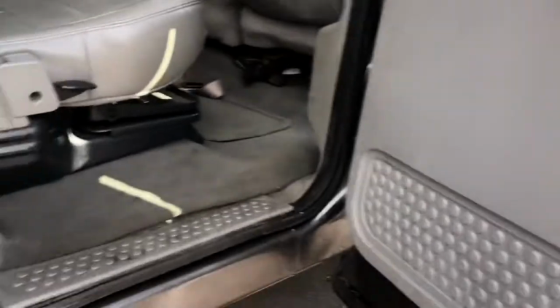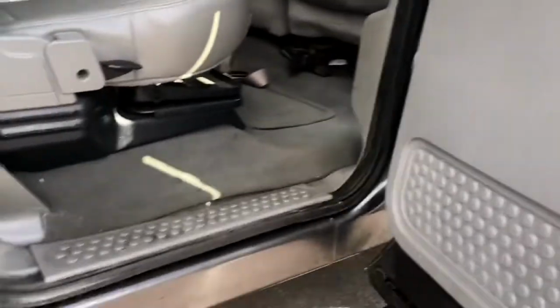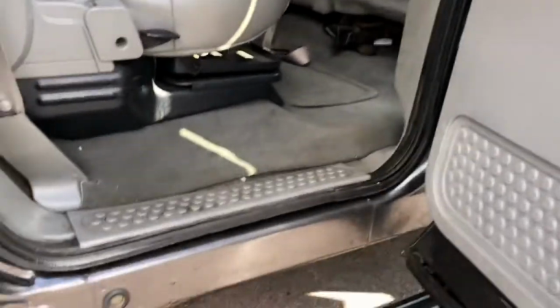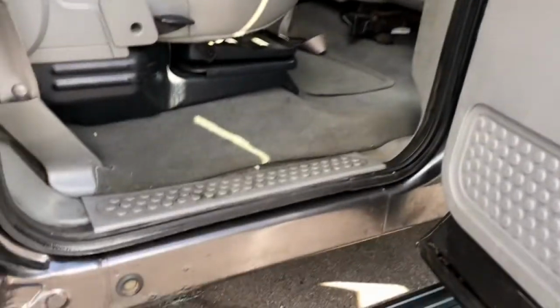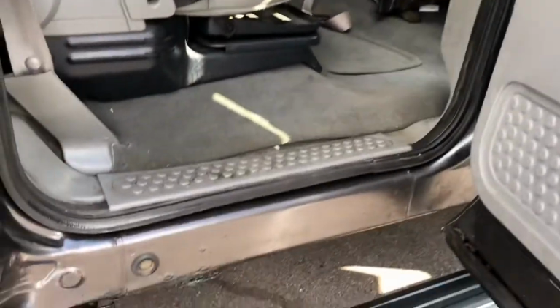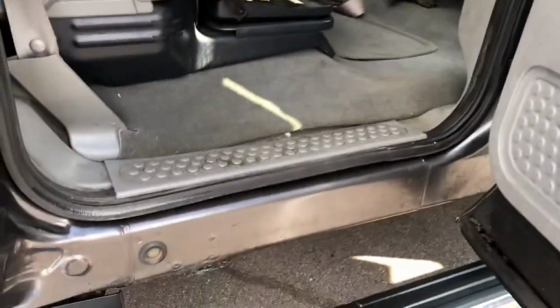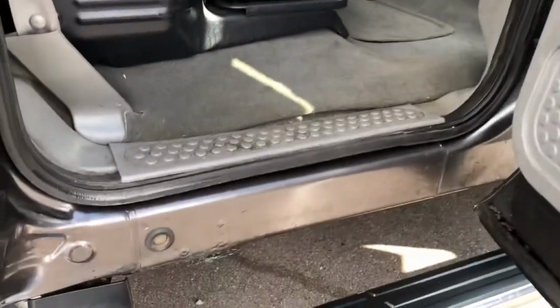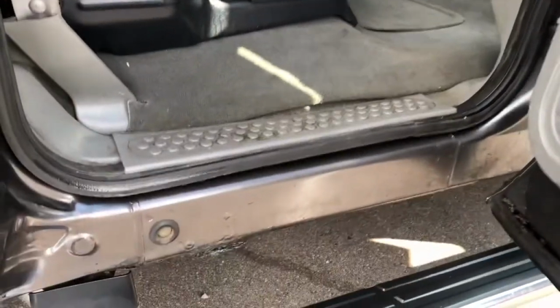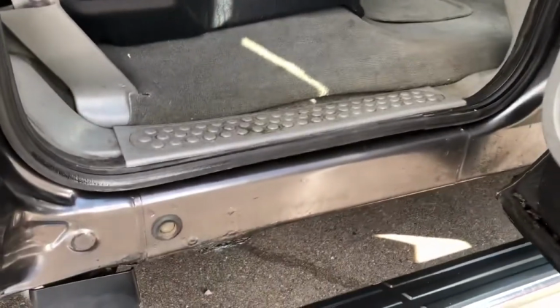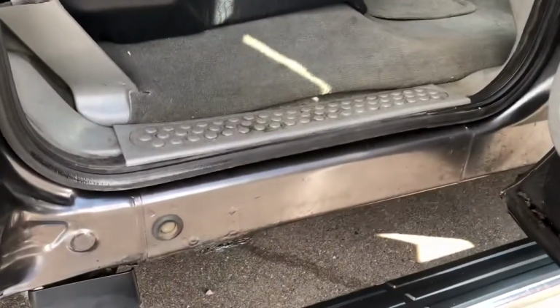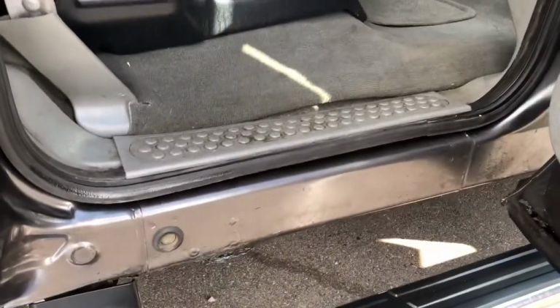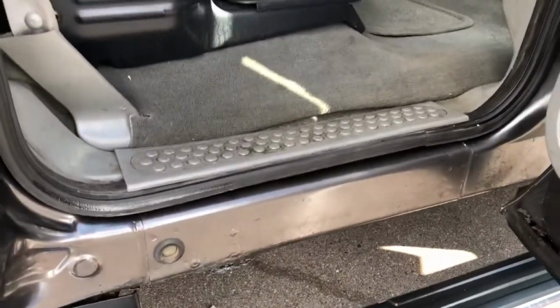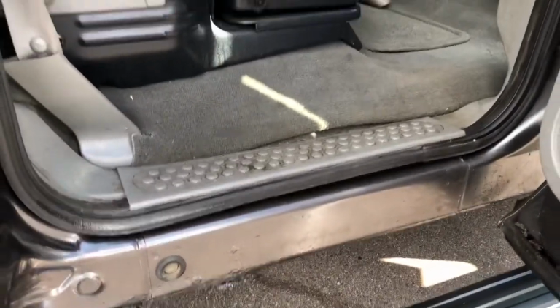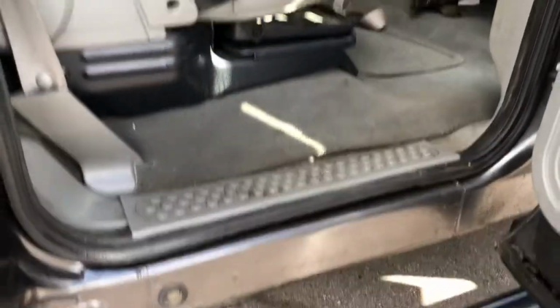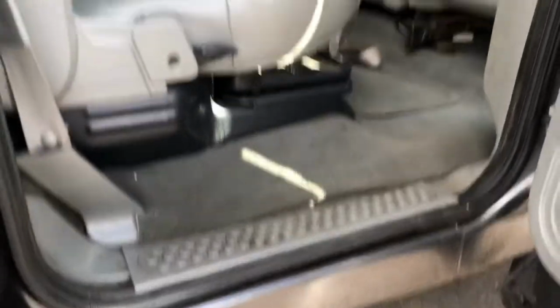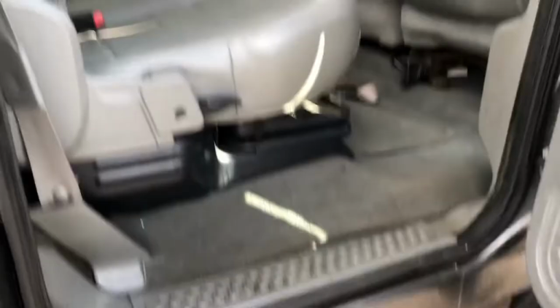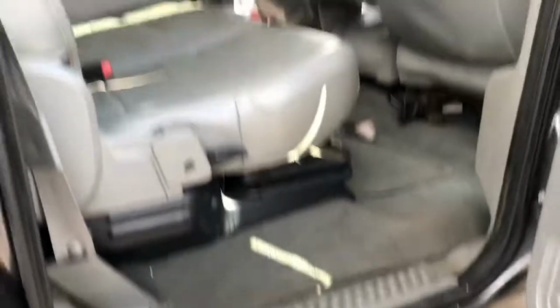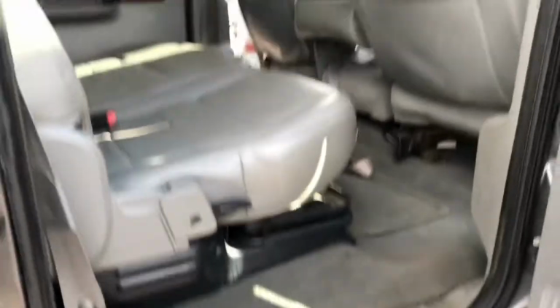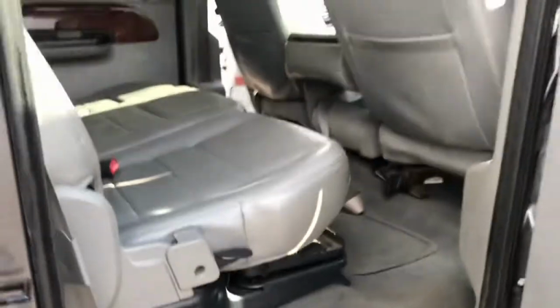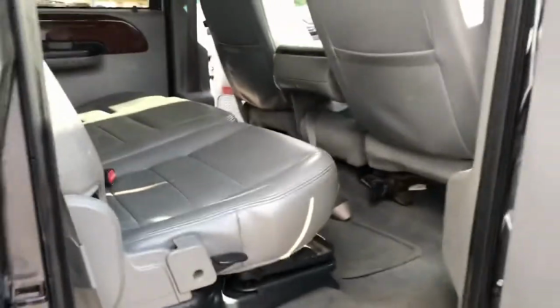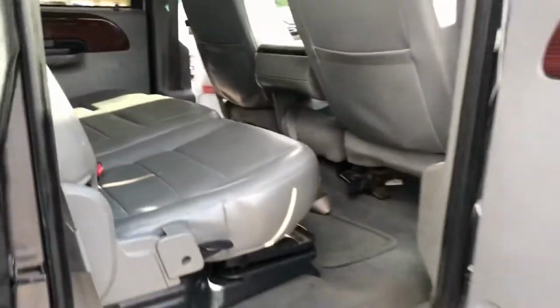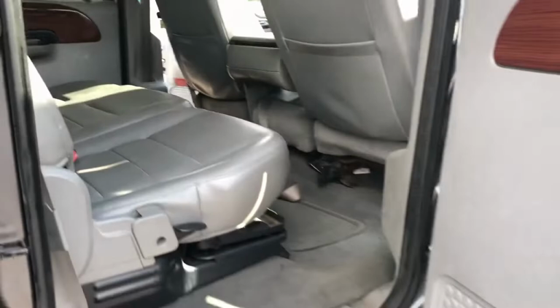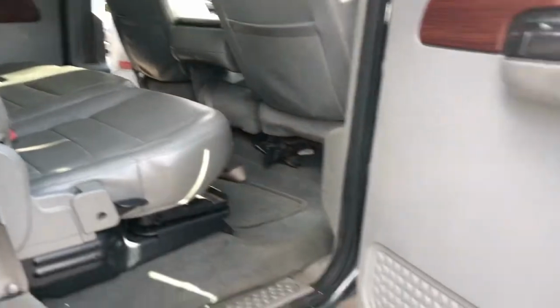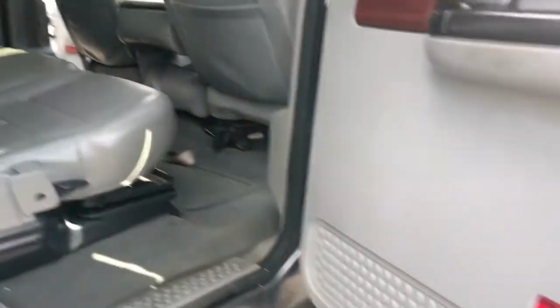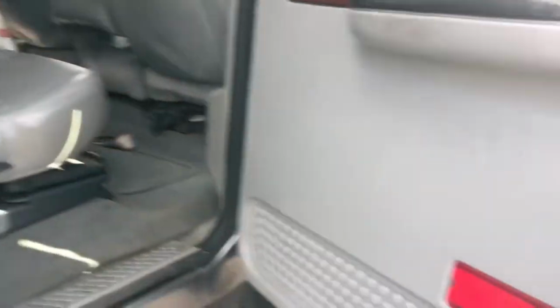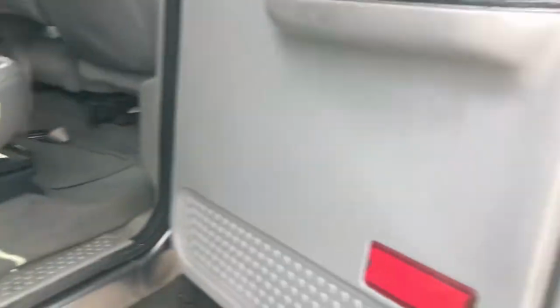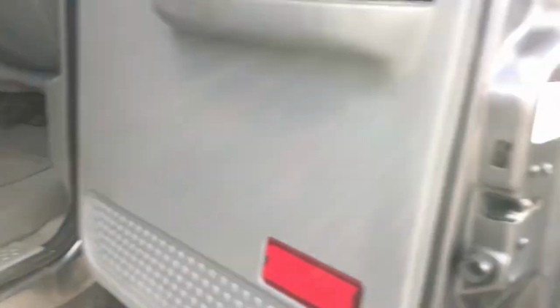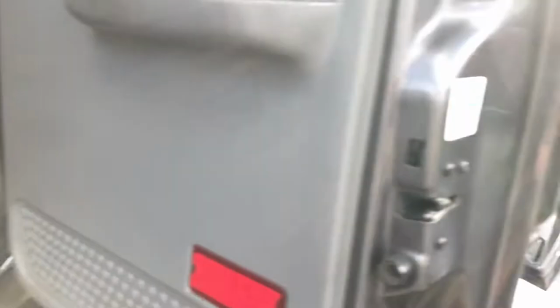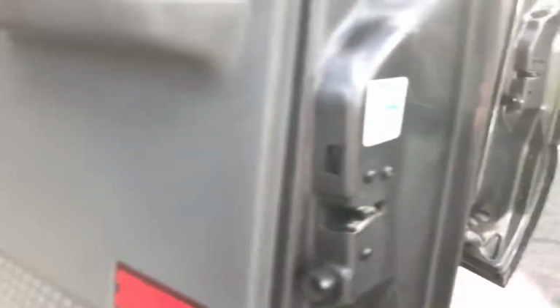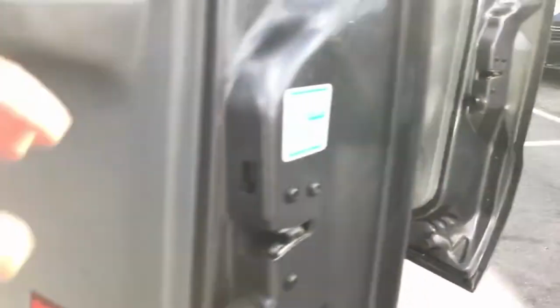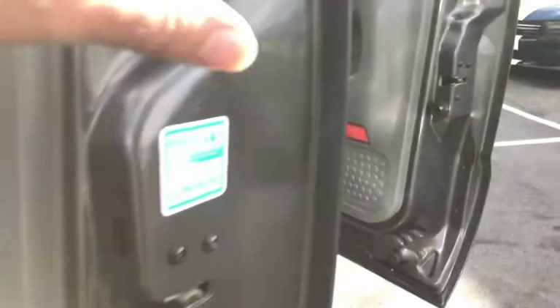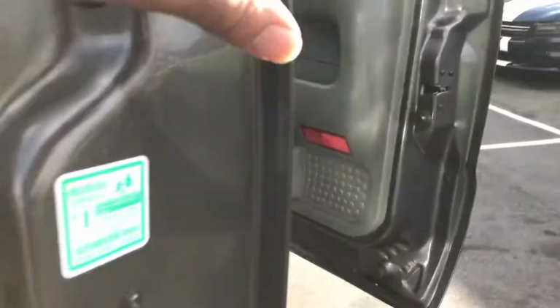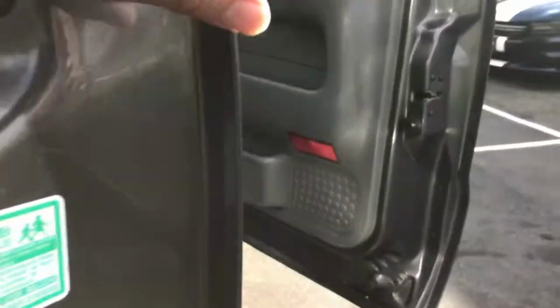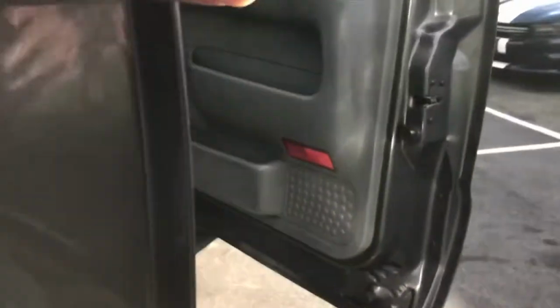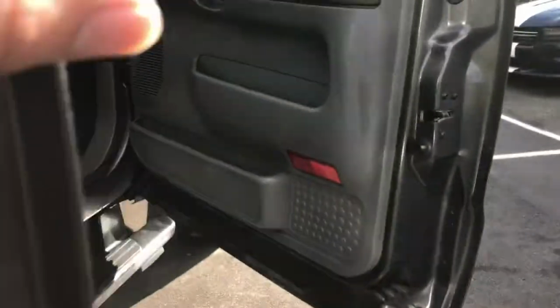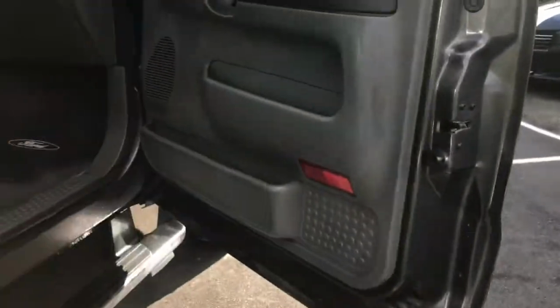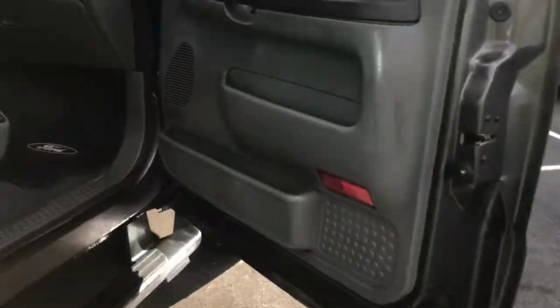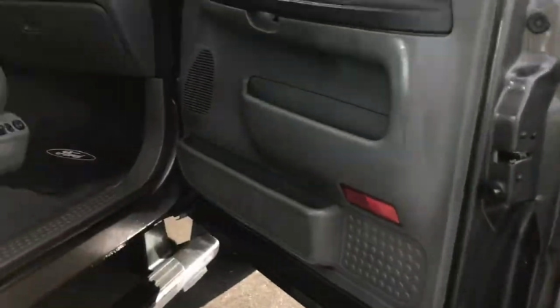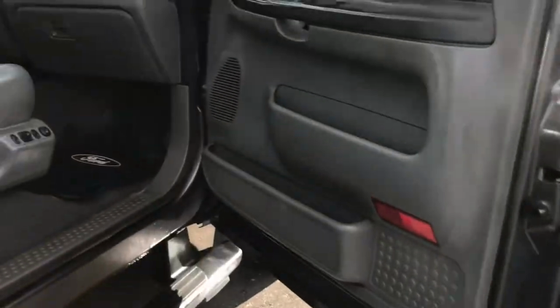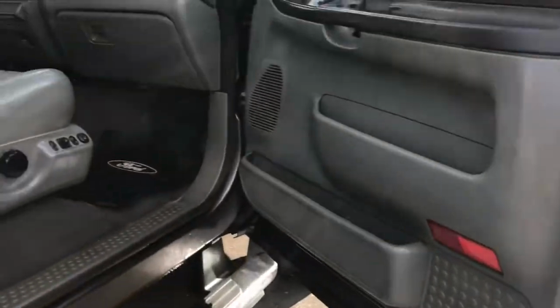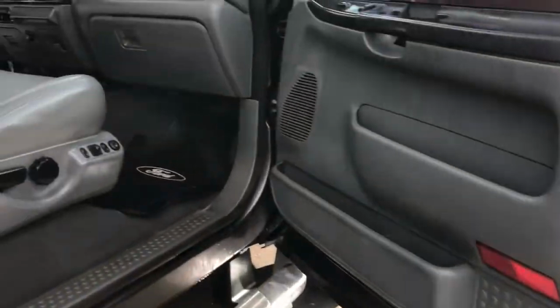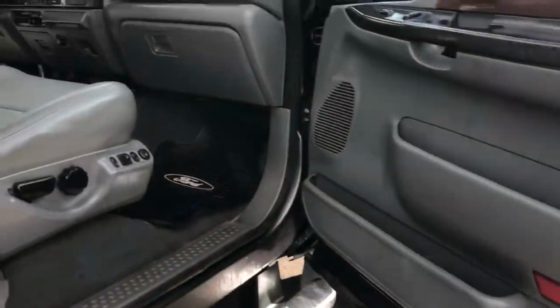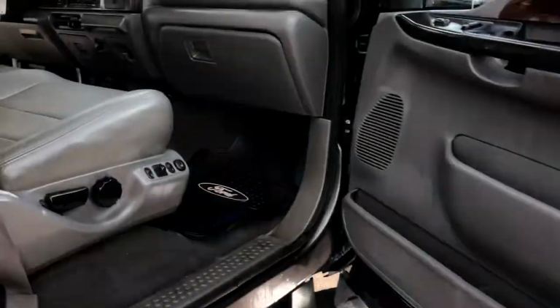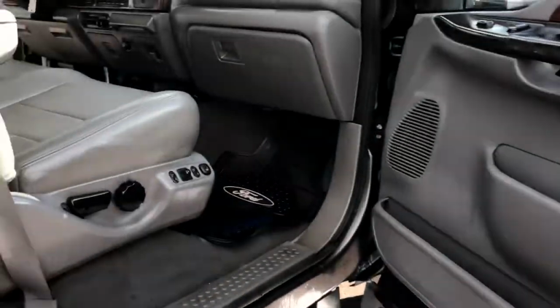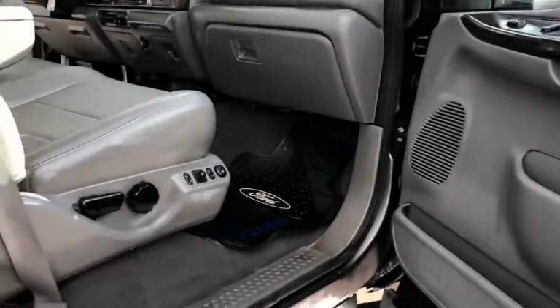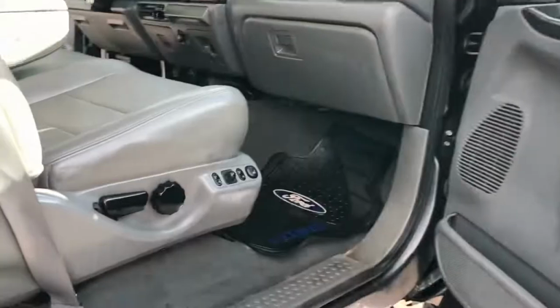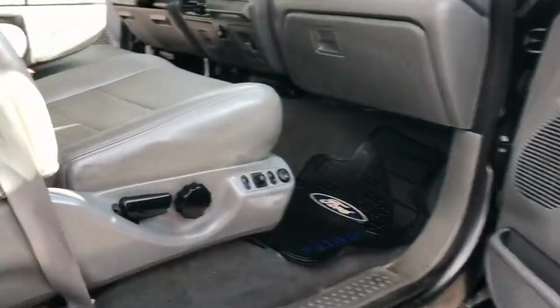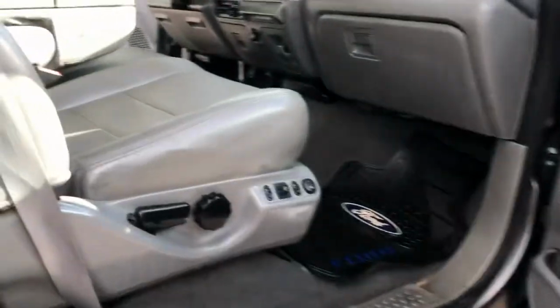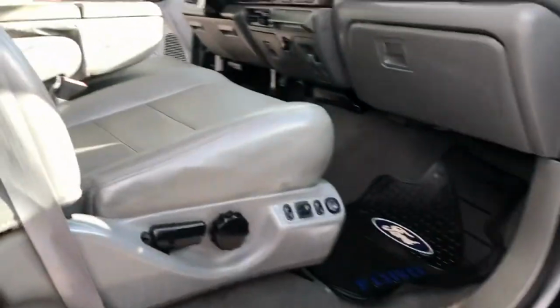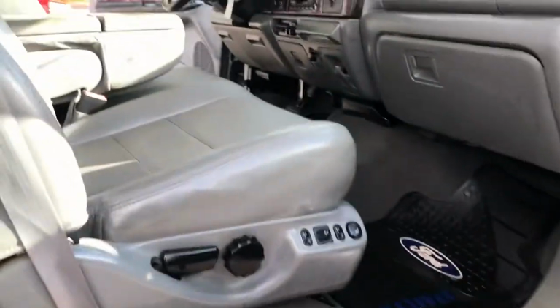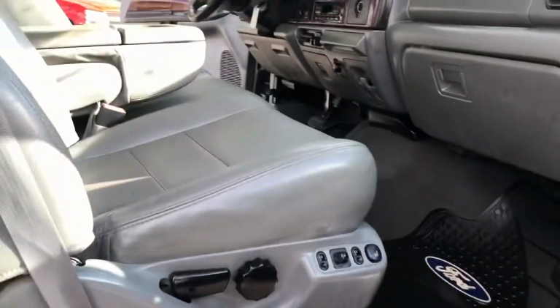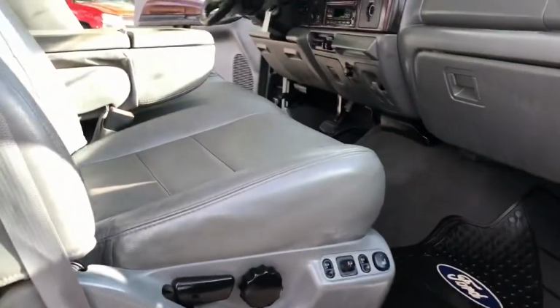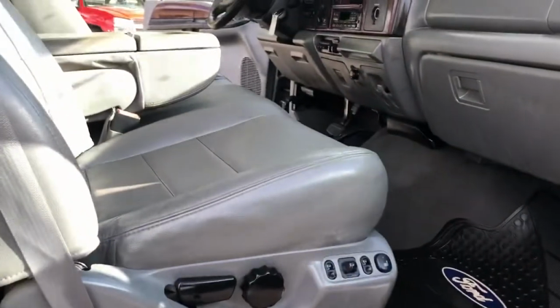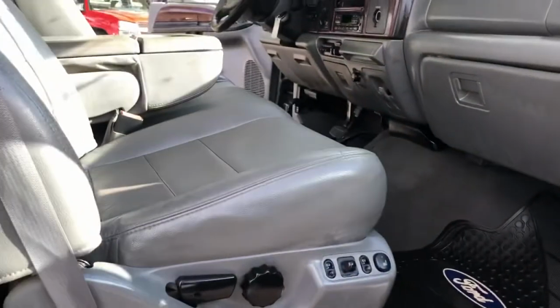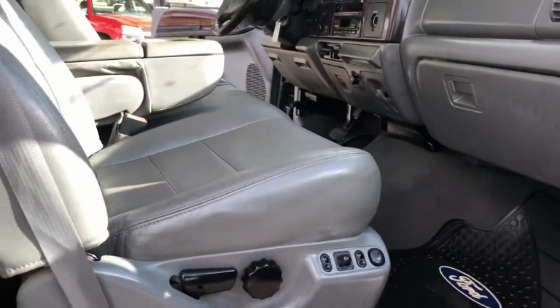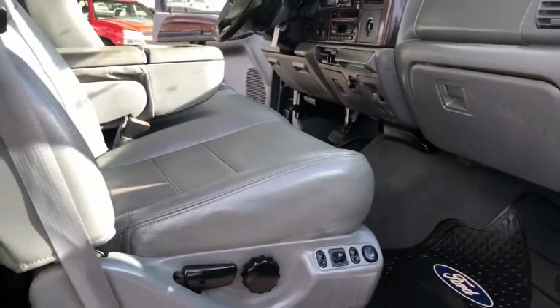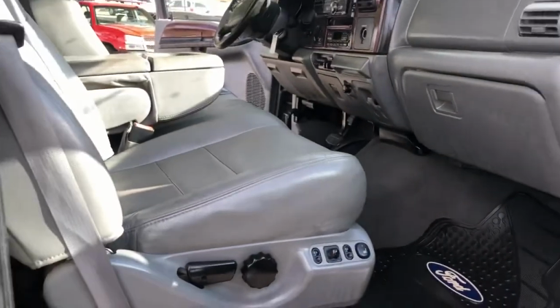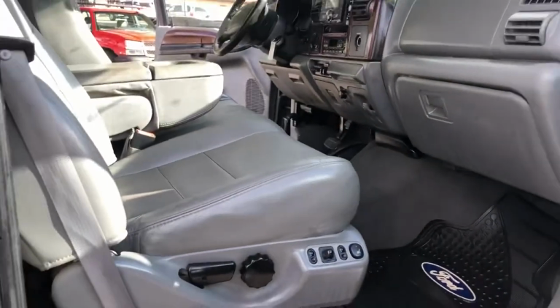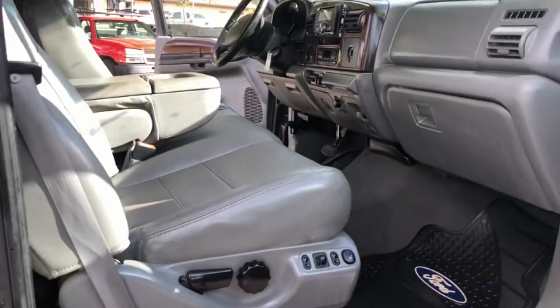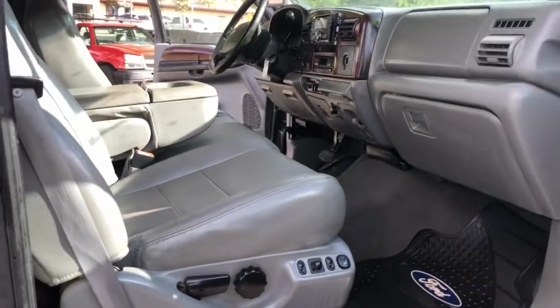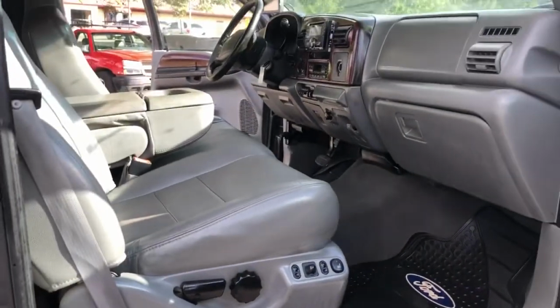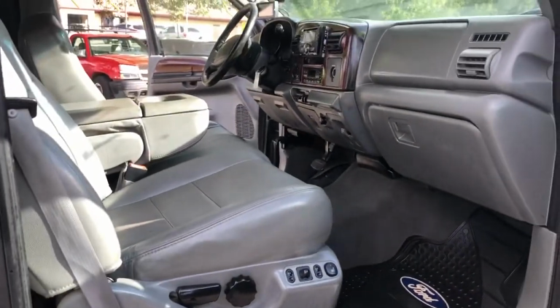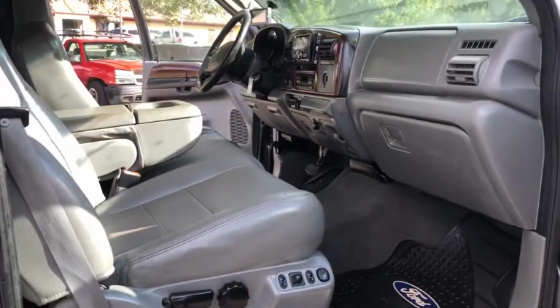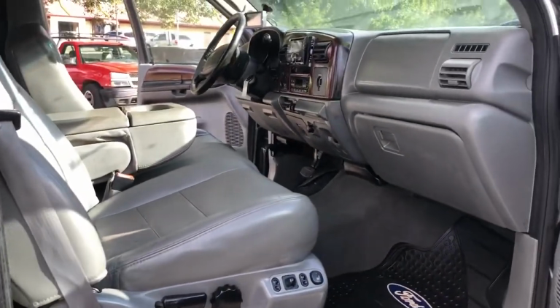There is a little bit of rust that's forming, but otherwise this thing is very clean. Let's take you on a short test drive.